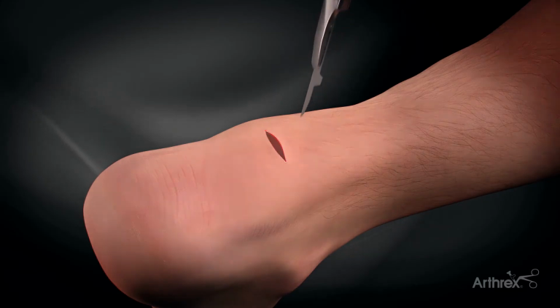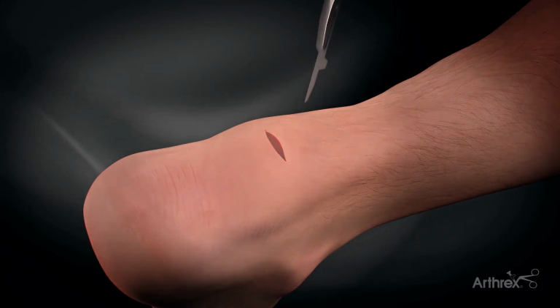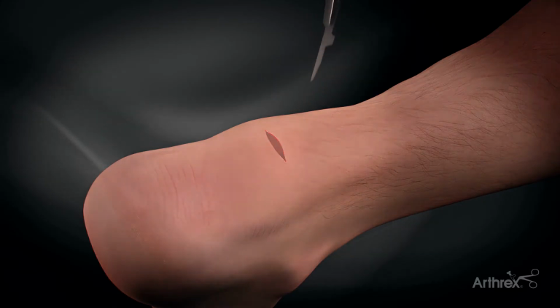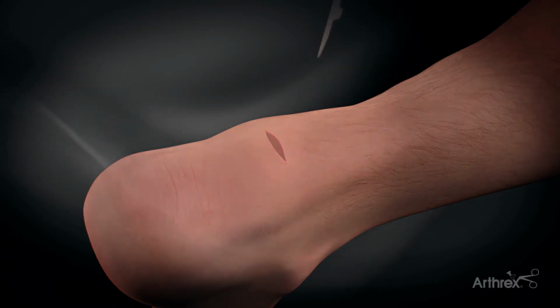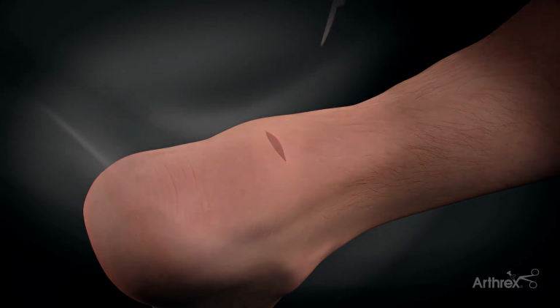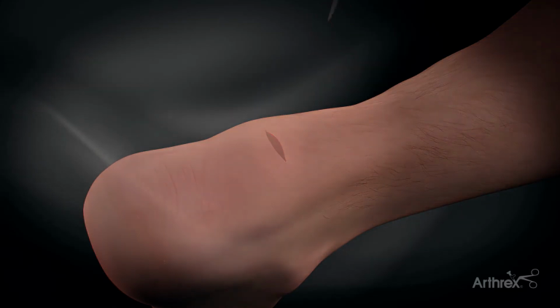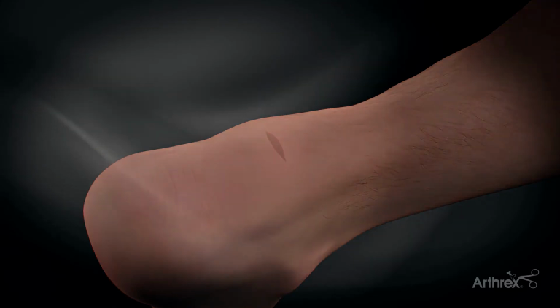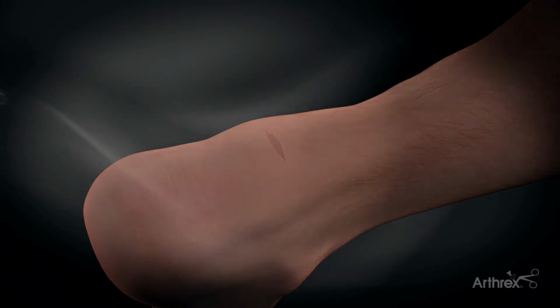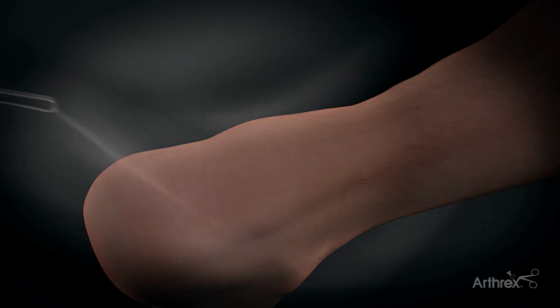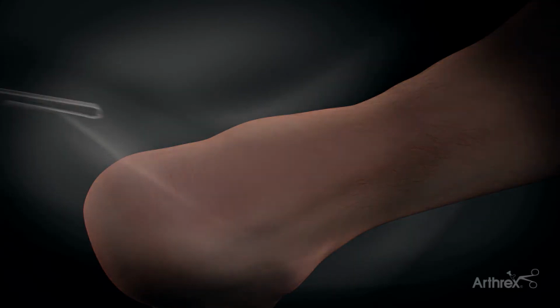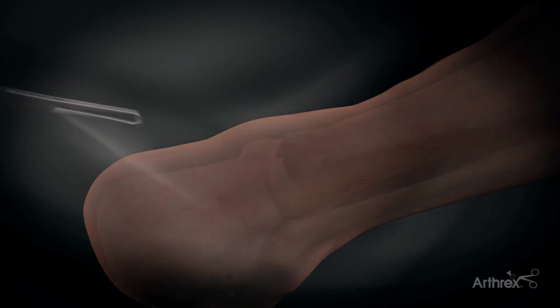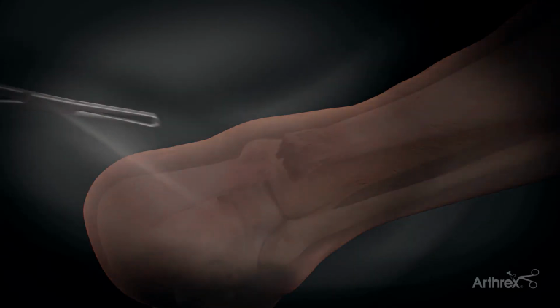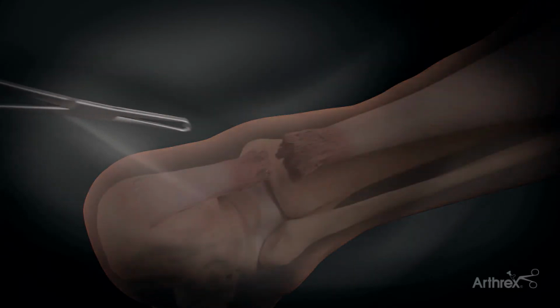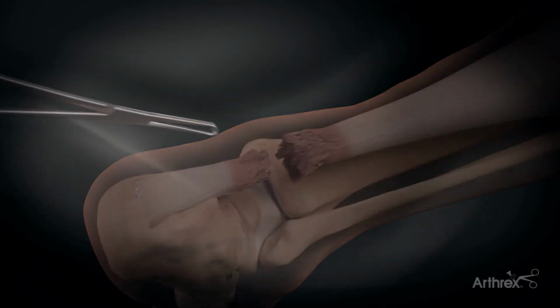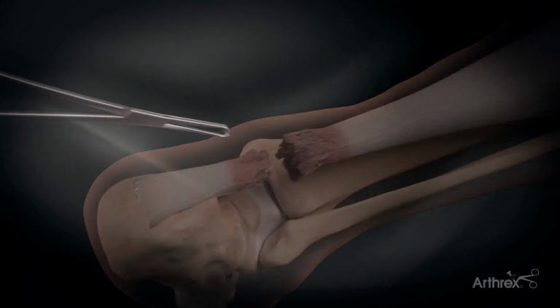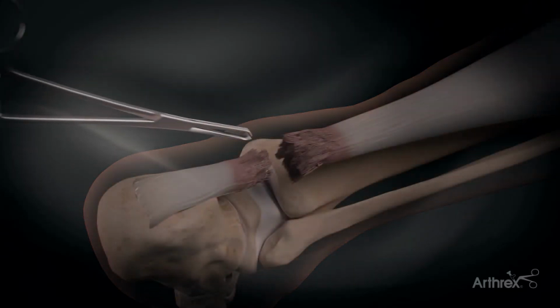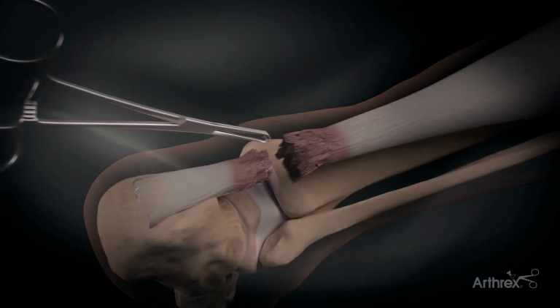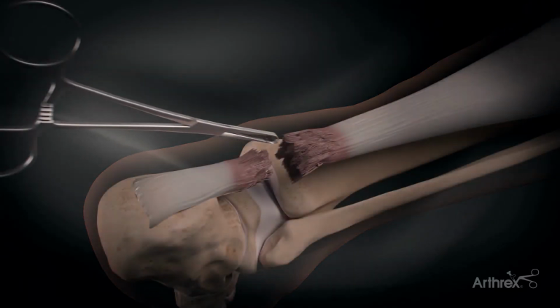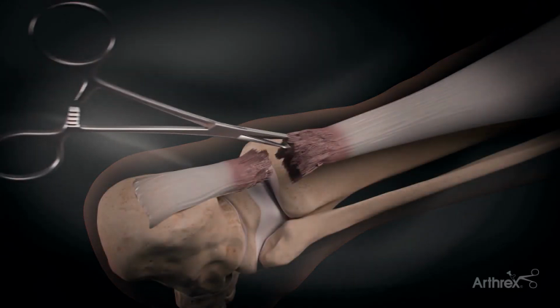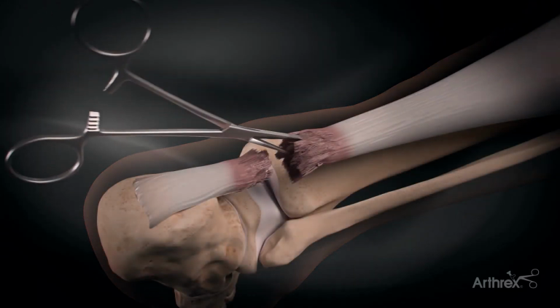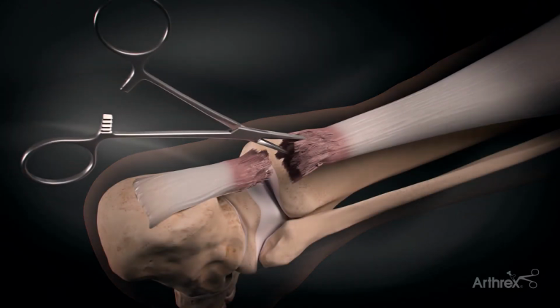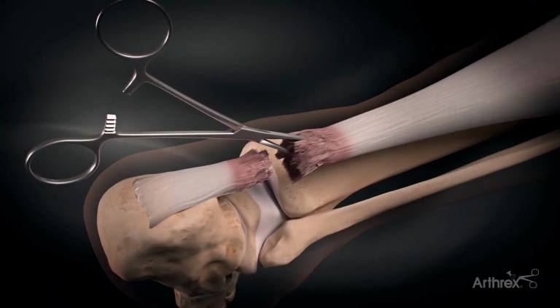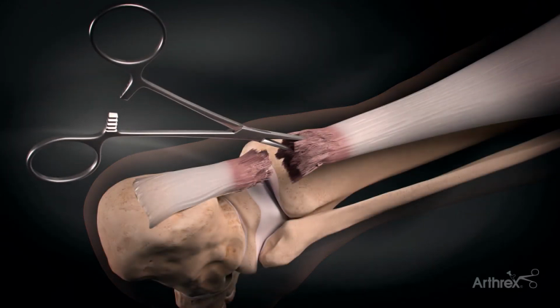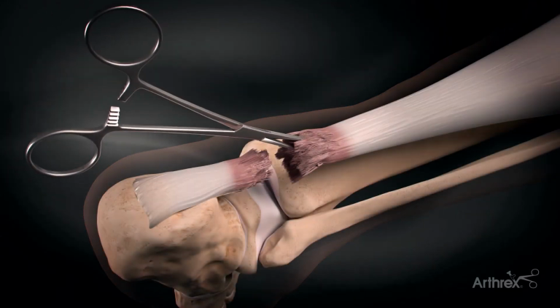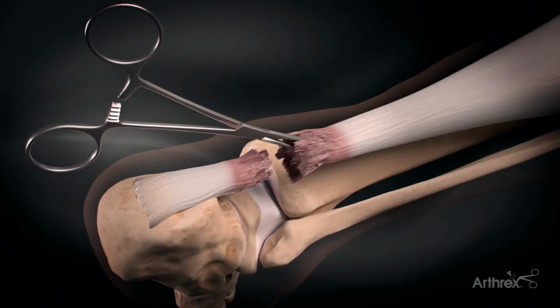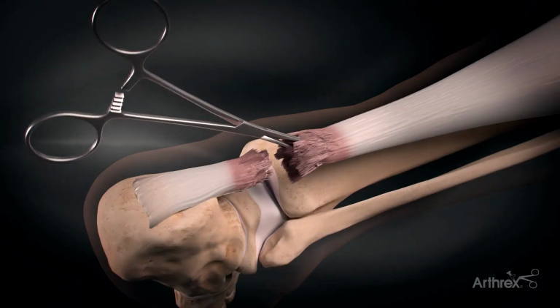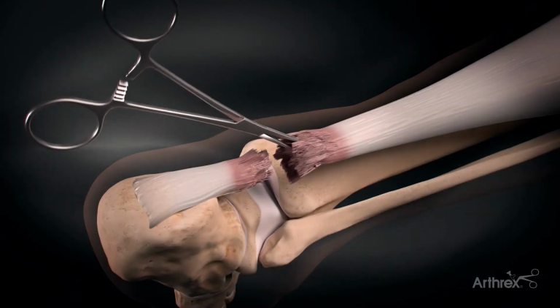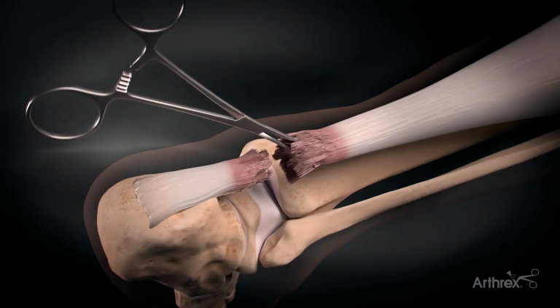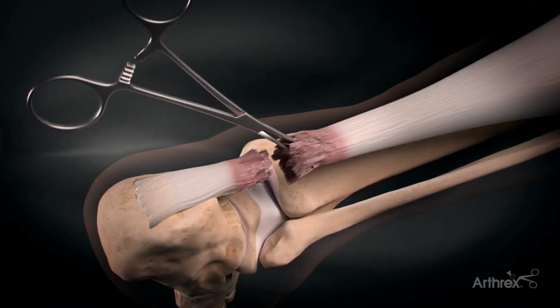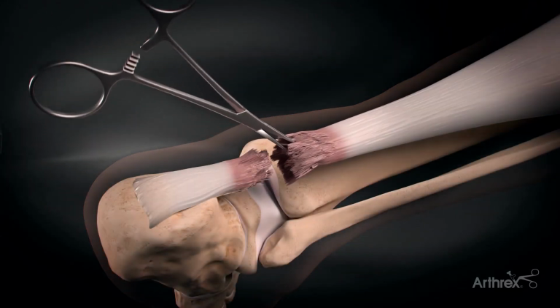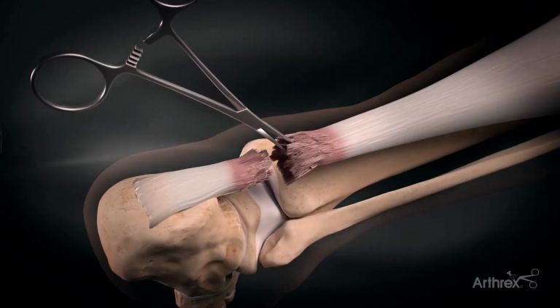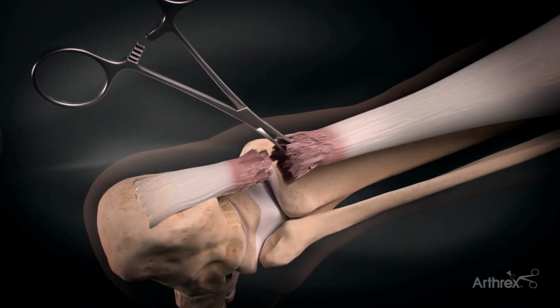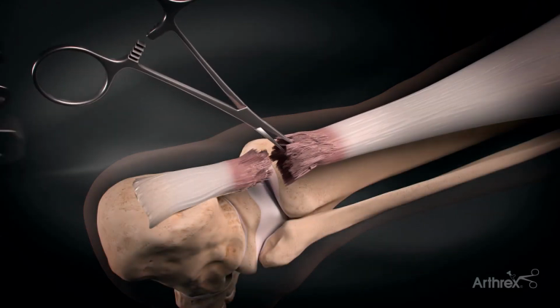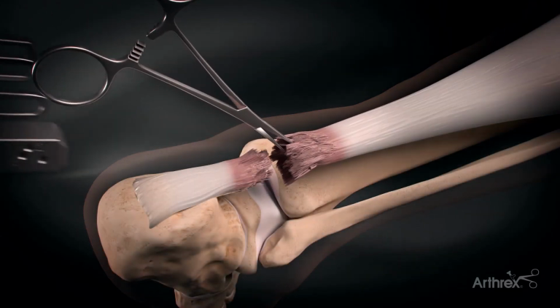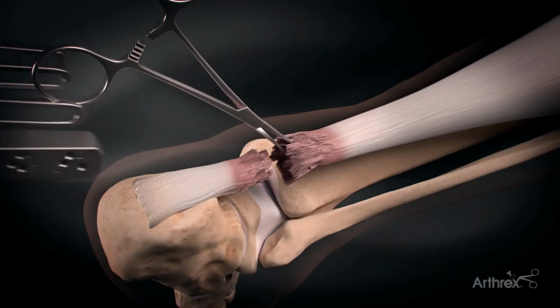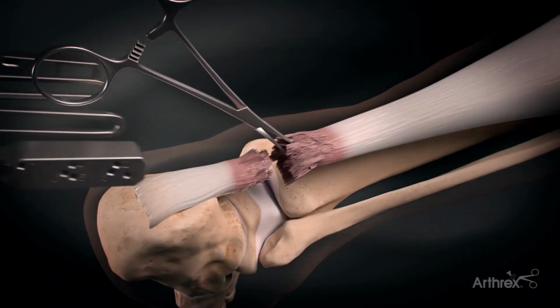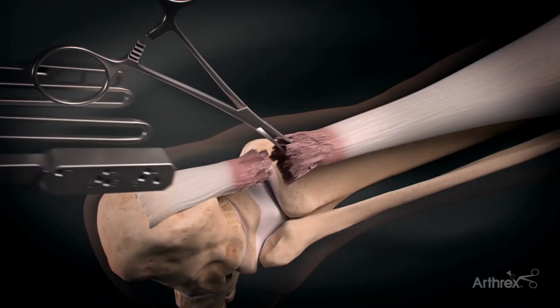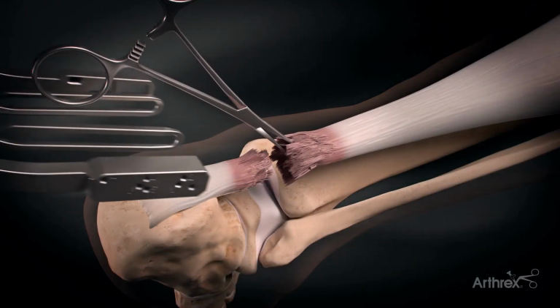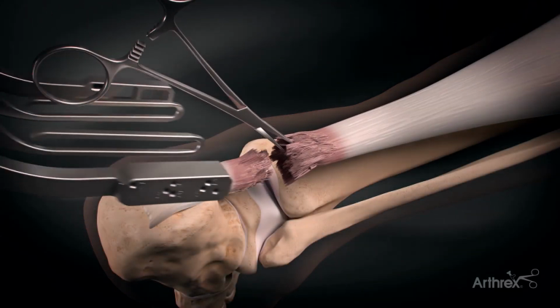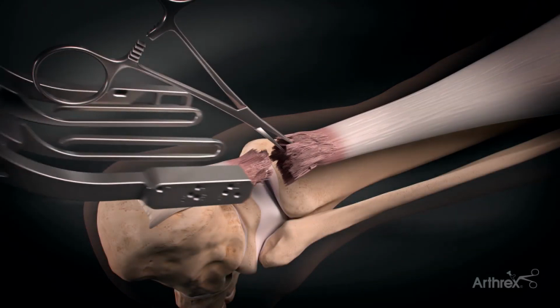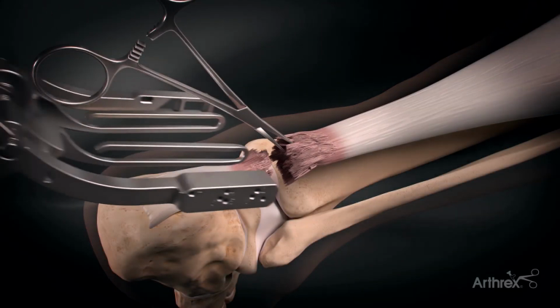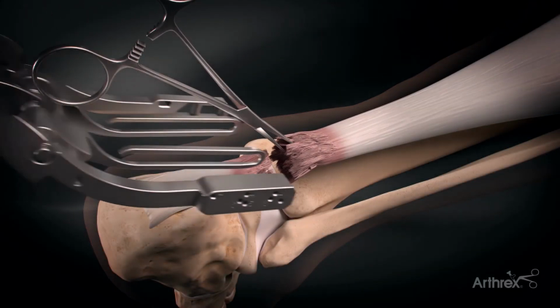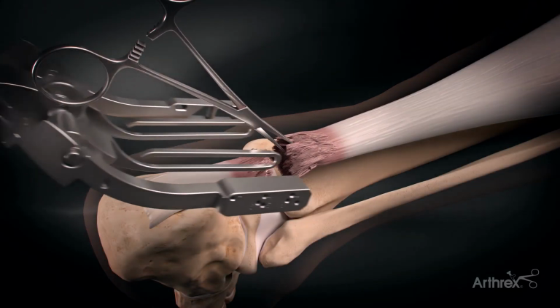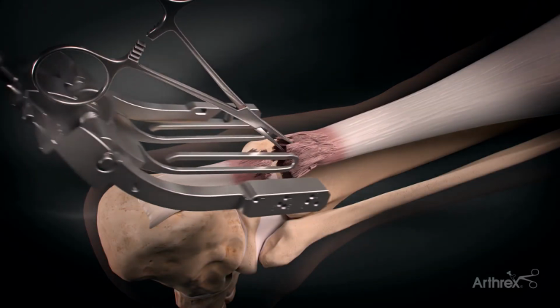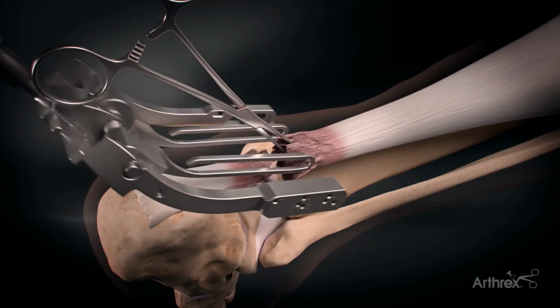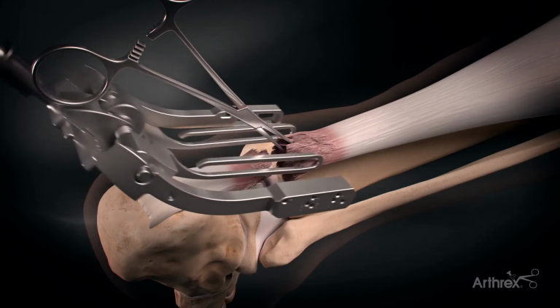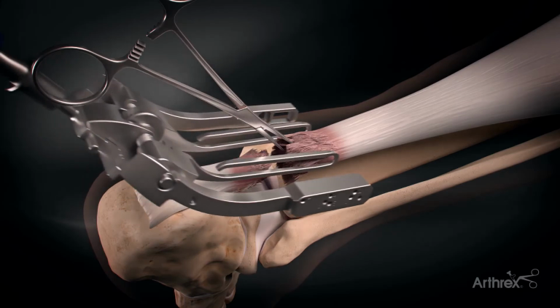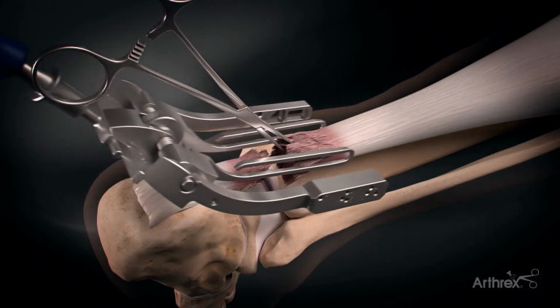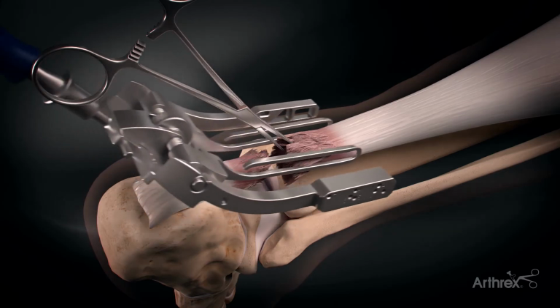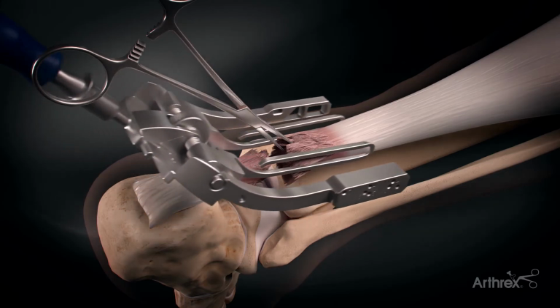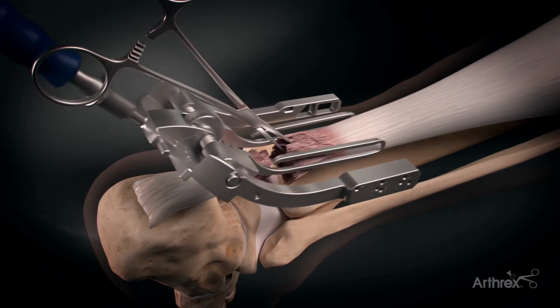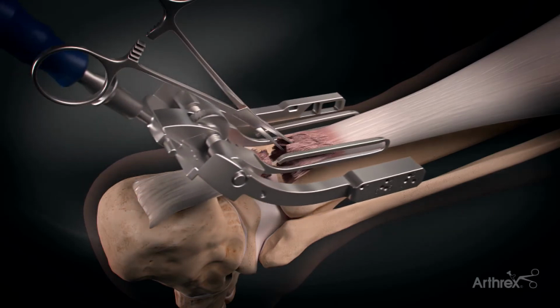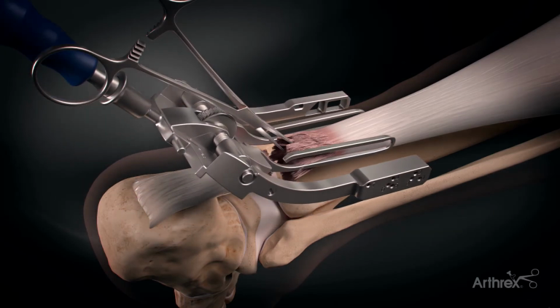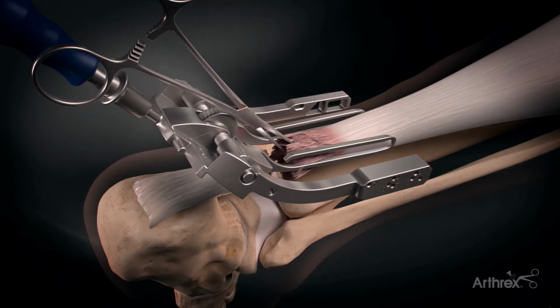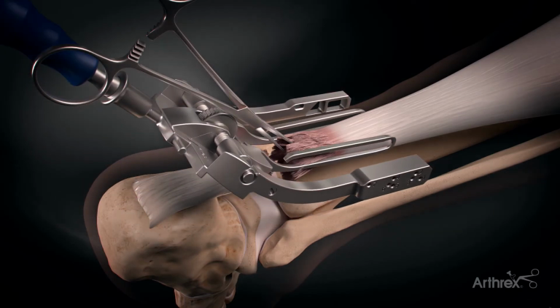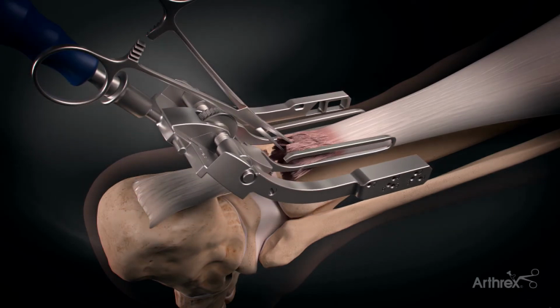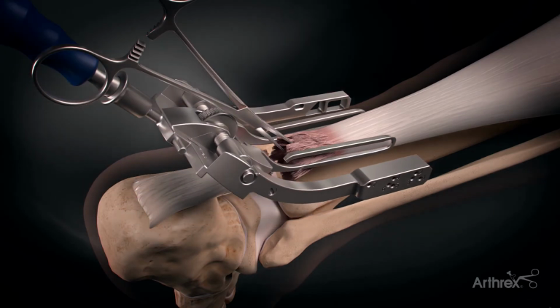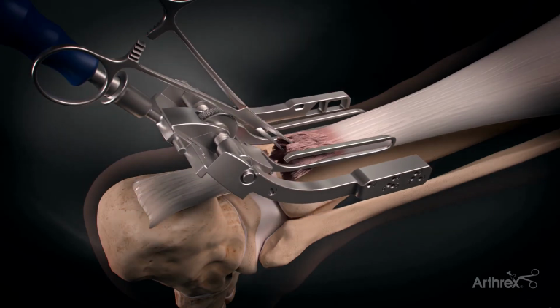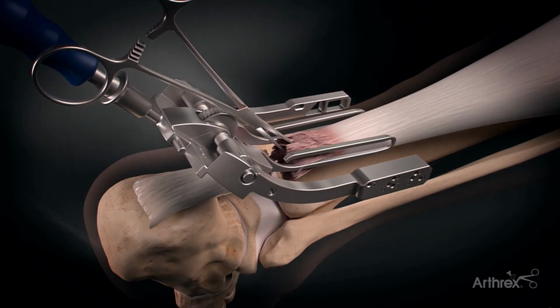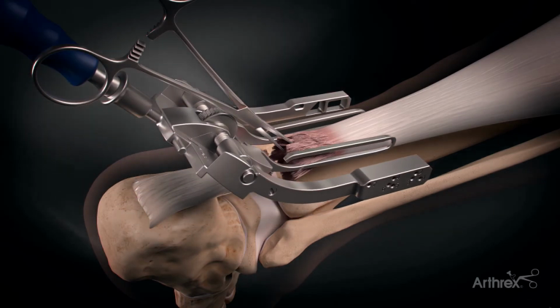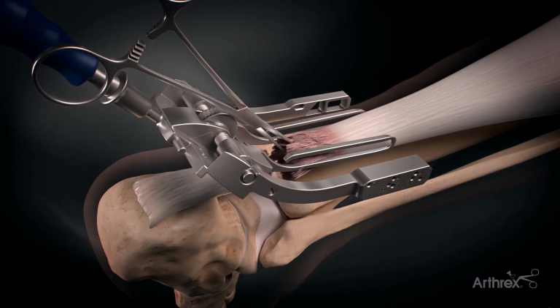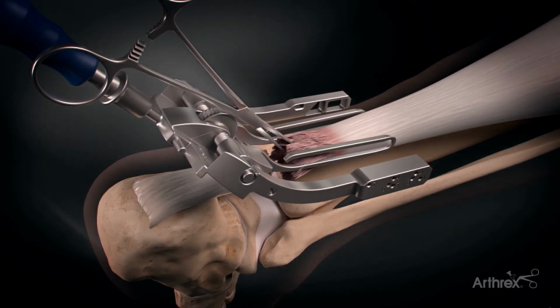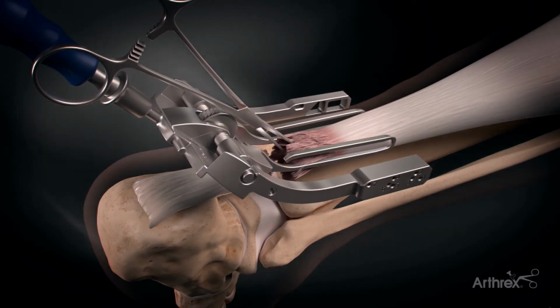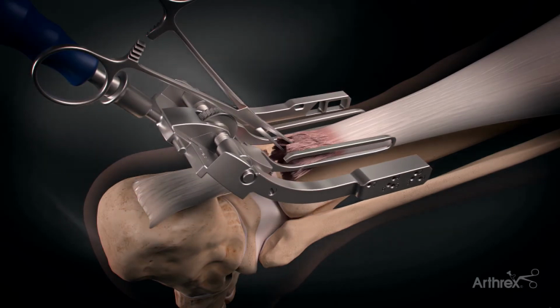As you can see in this video, the incision is made horizontally. However, I like to make mine more vertical, just in case you need to extend the incision.